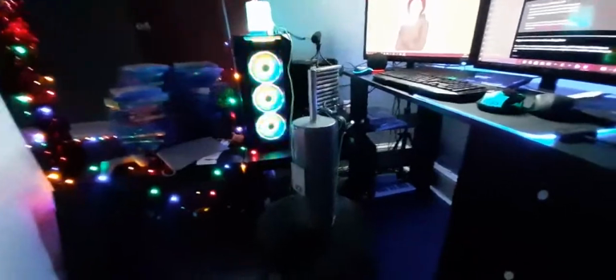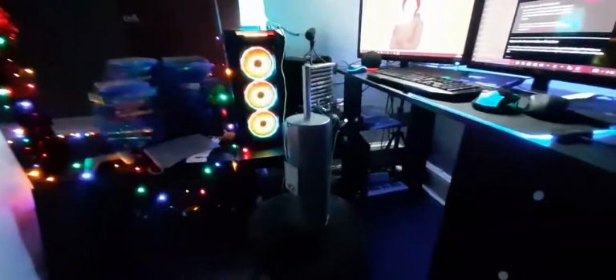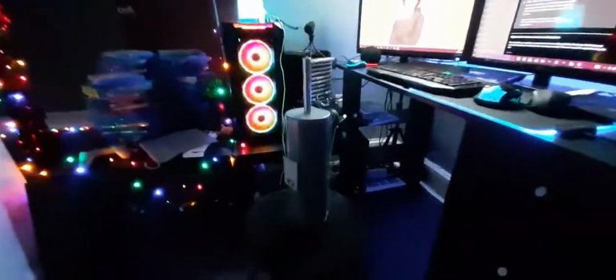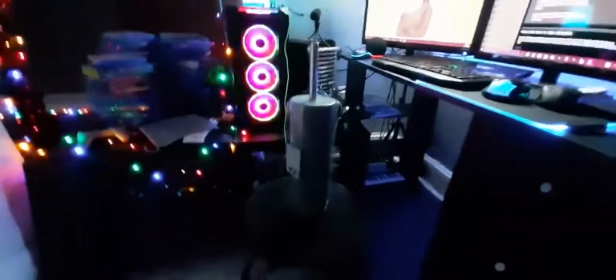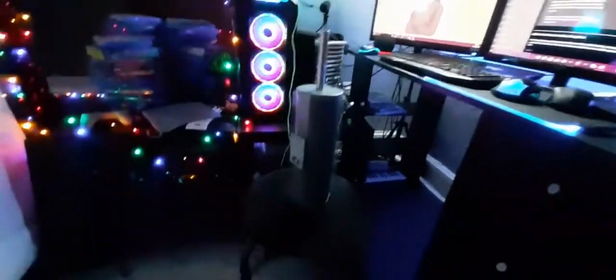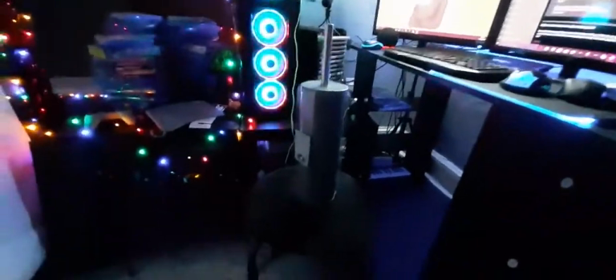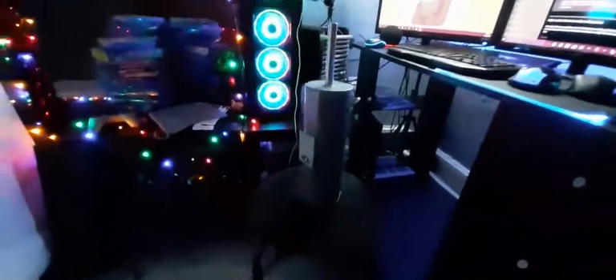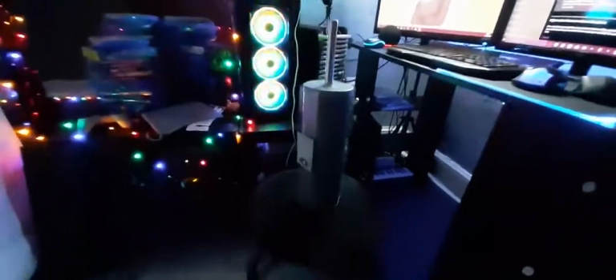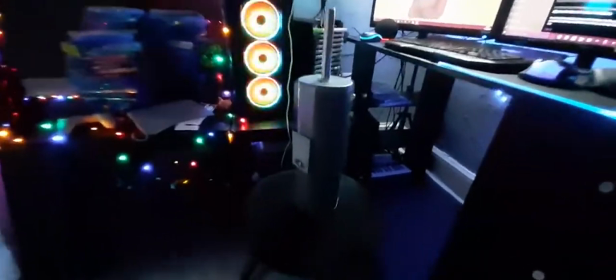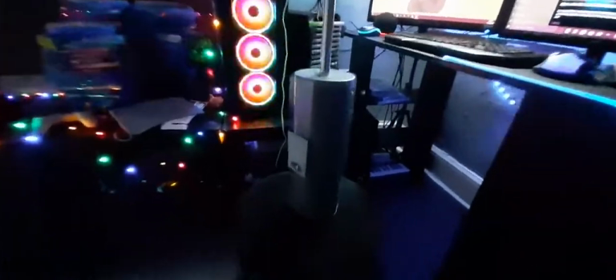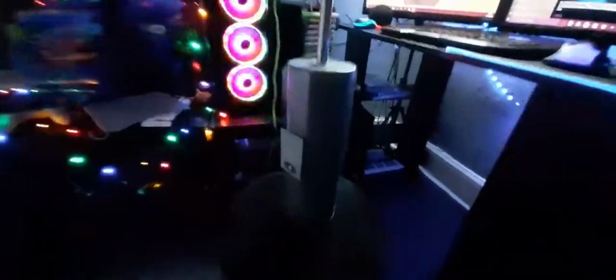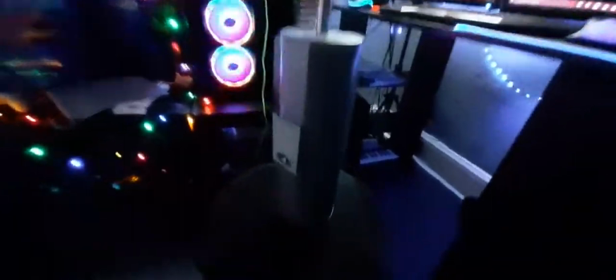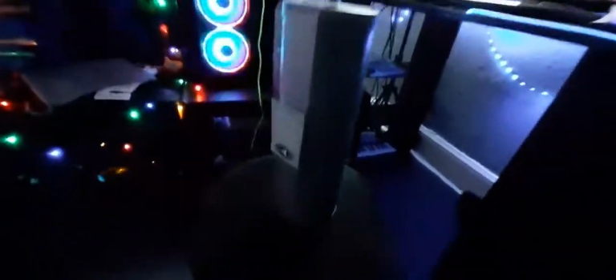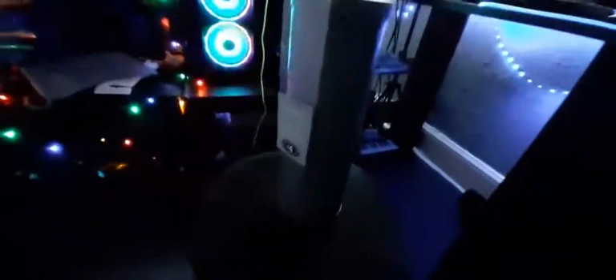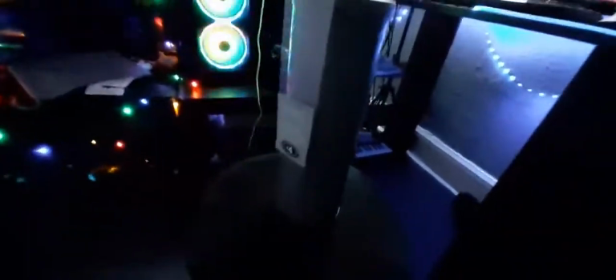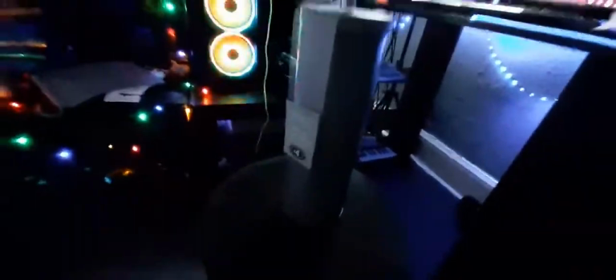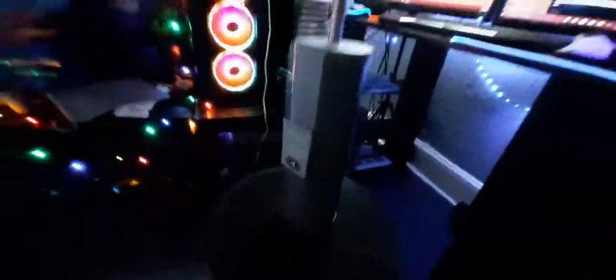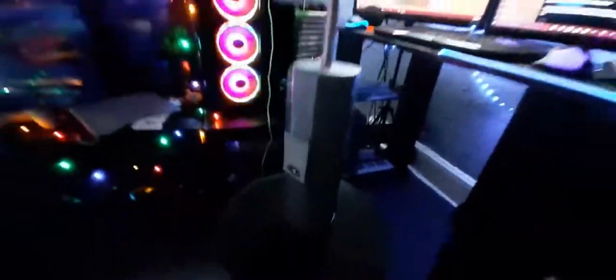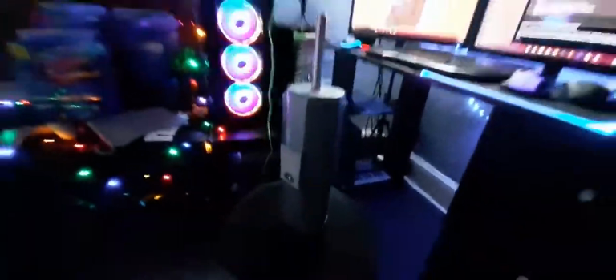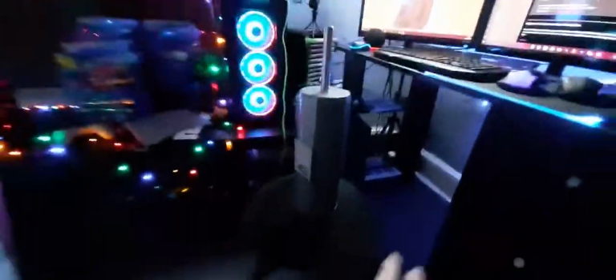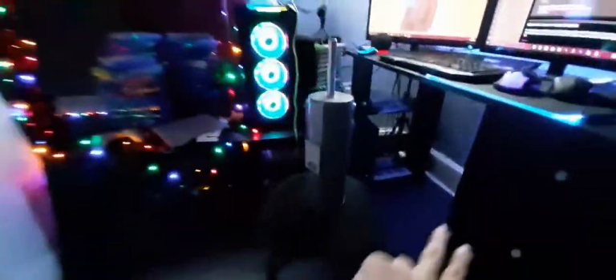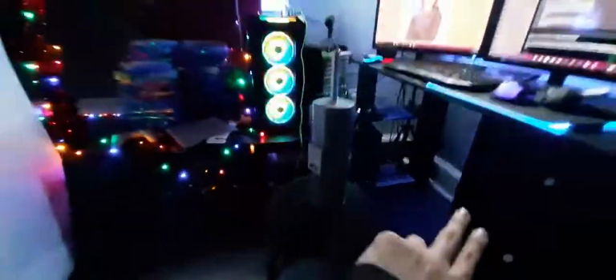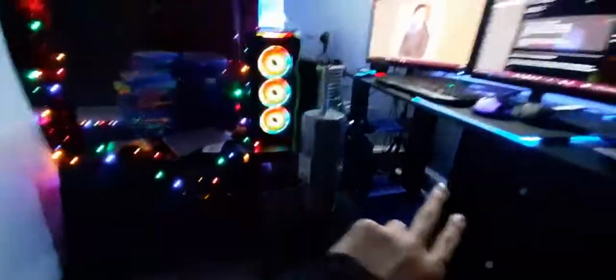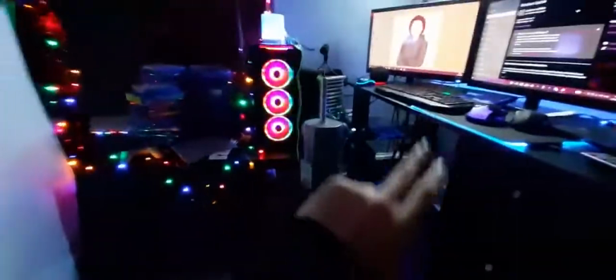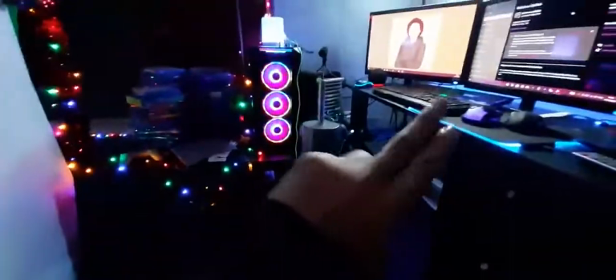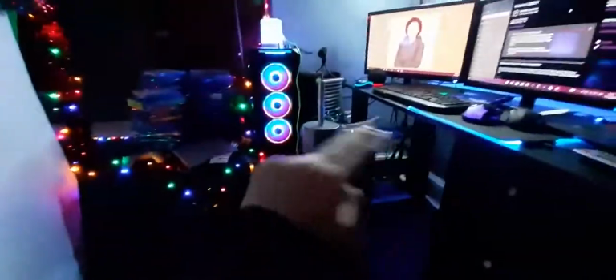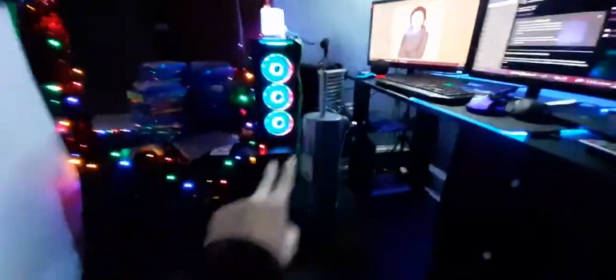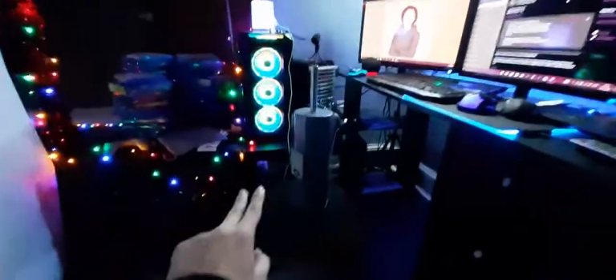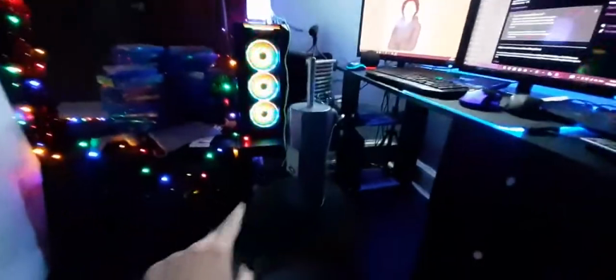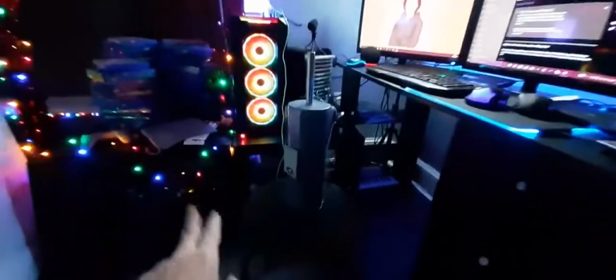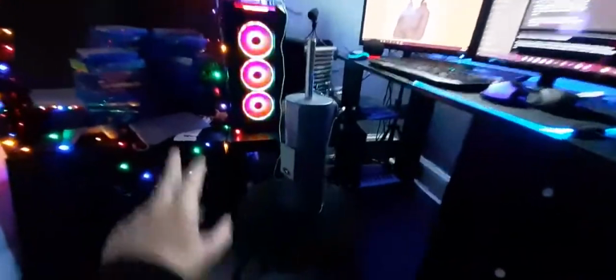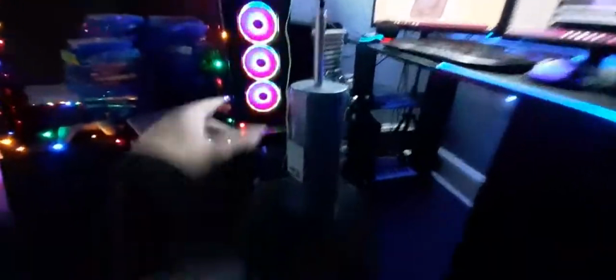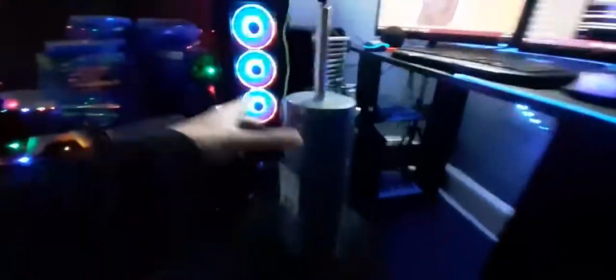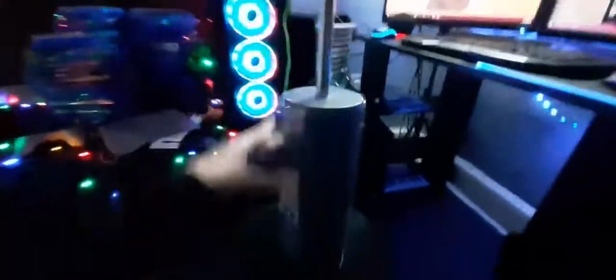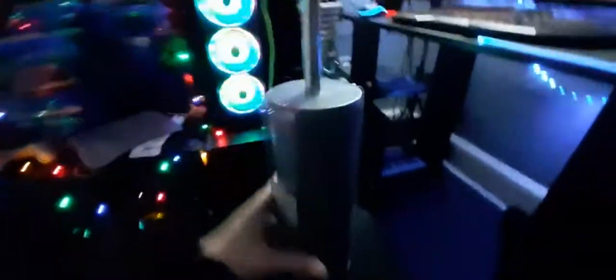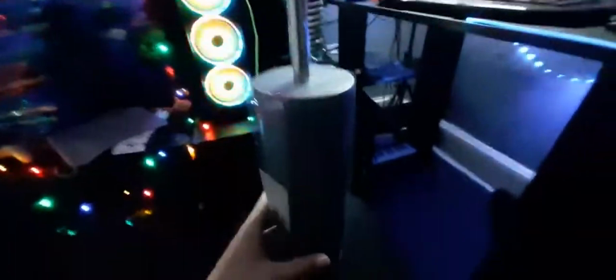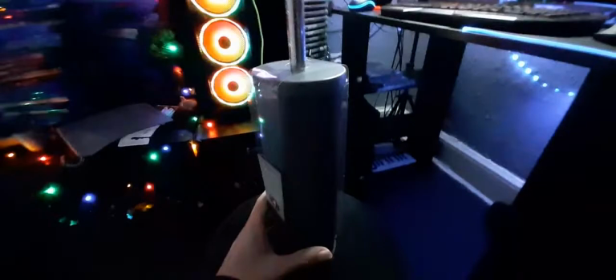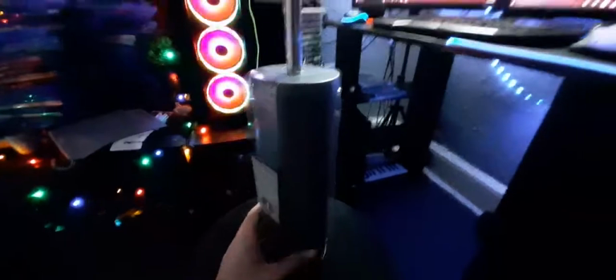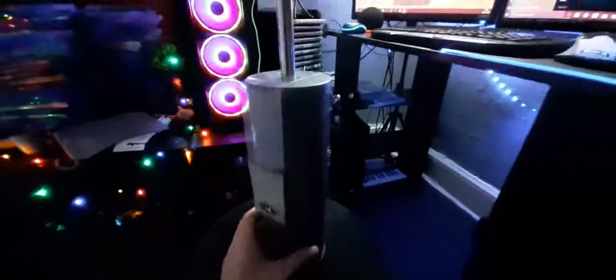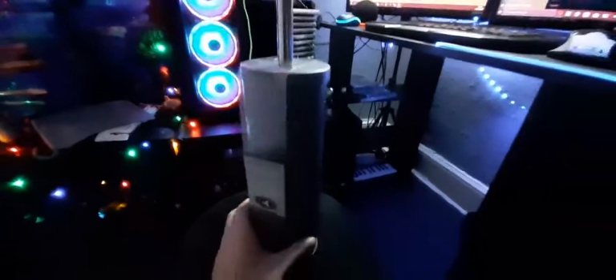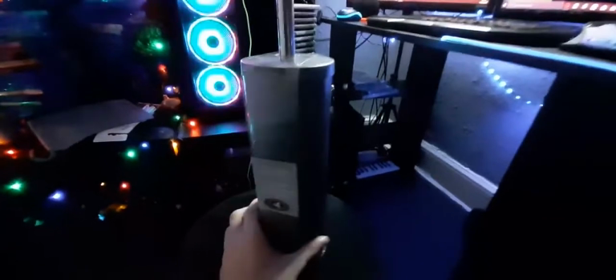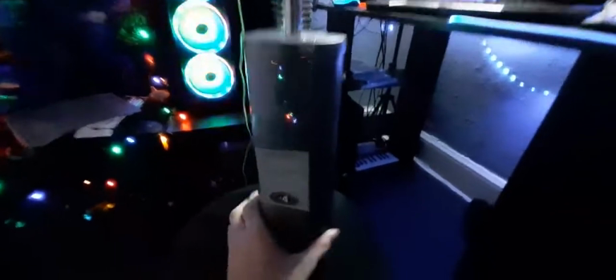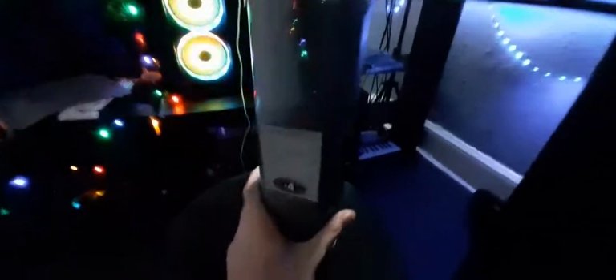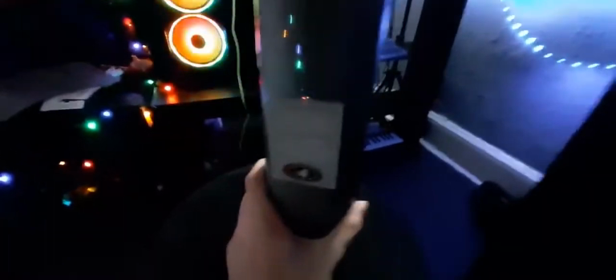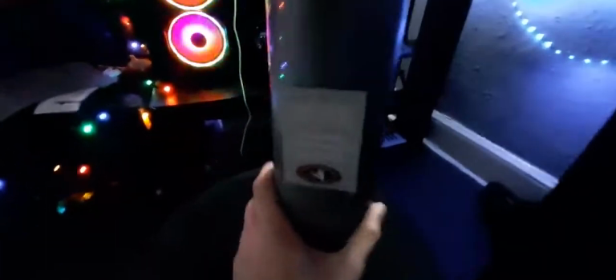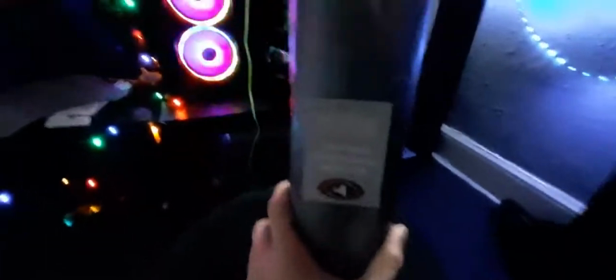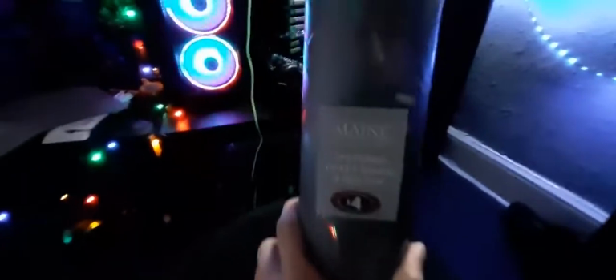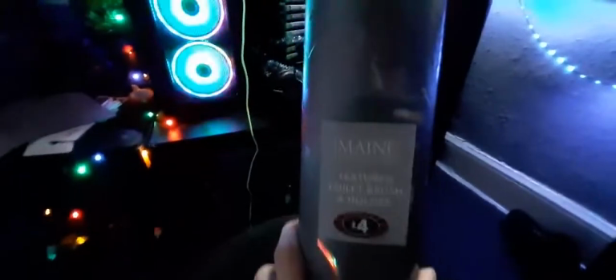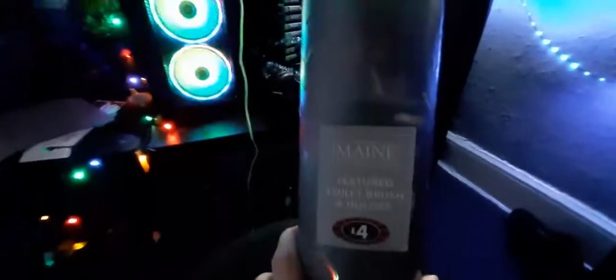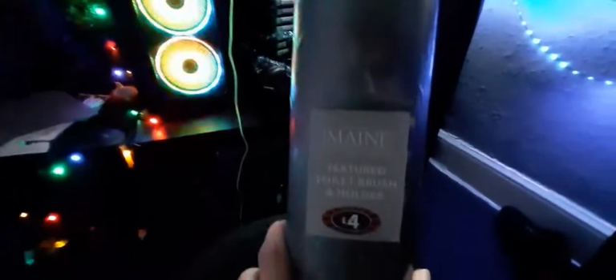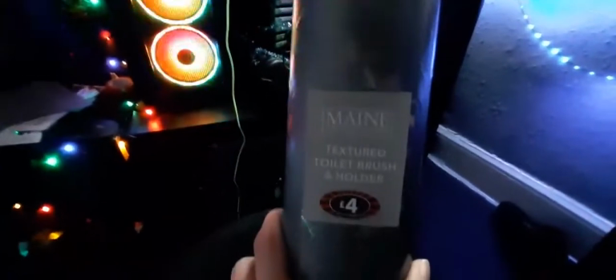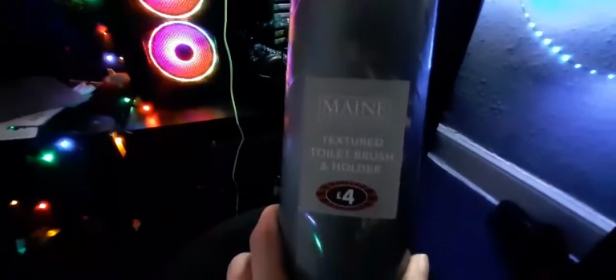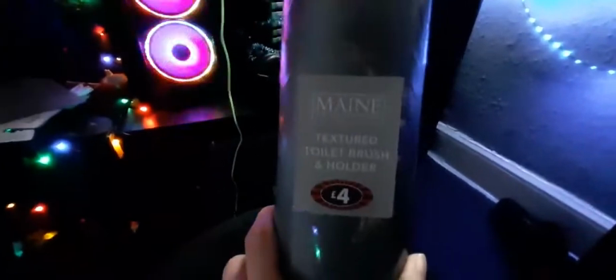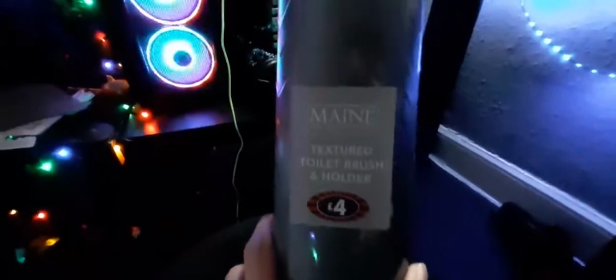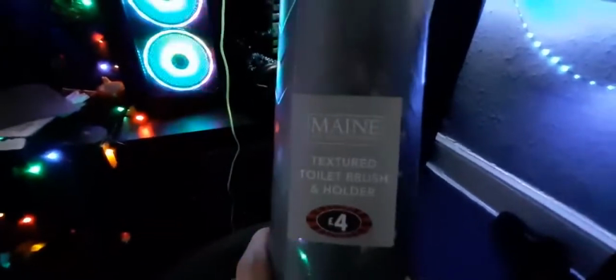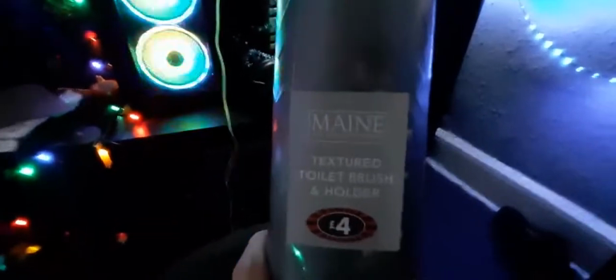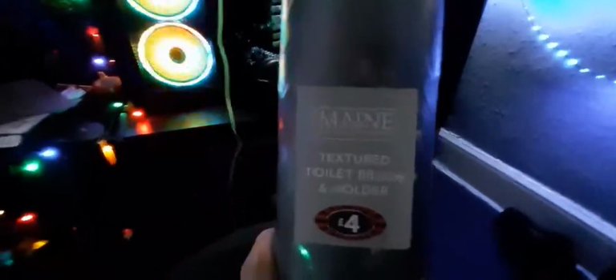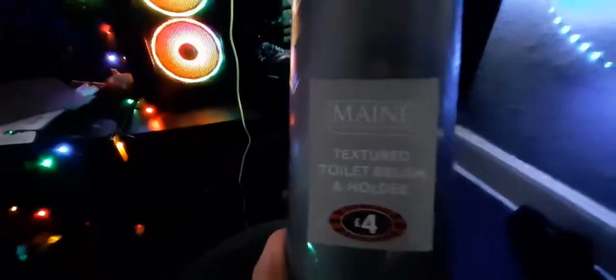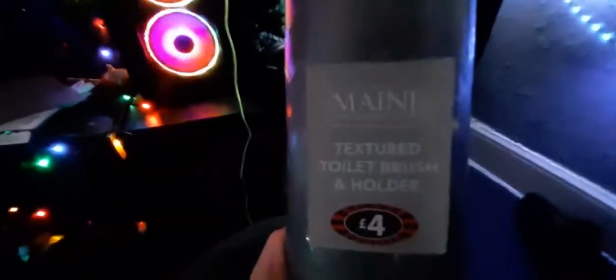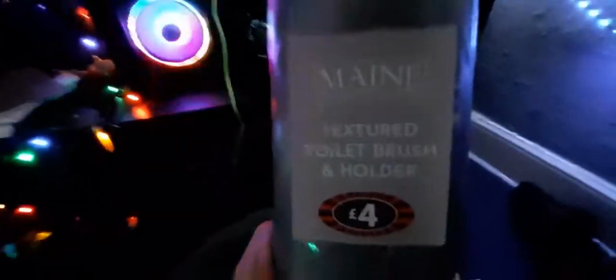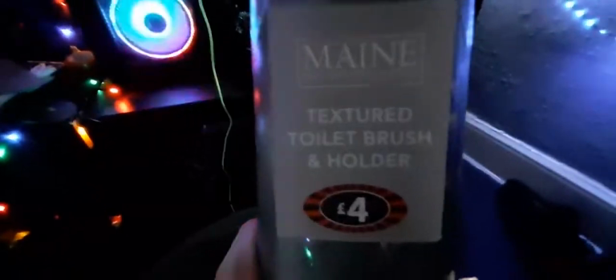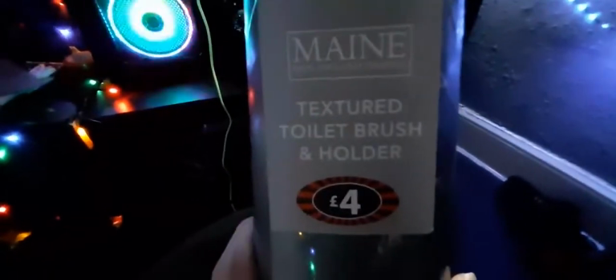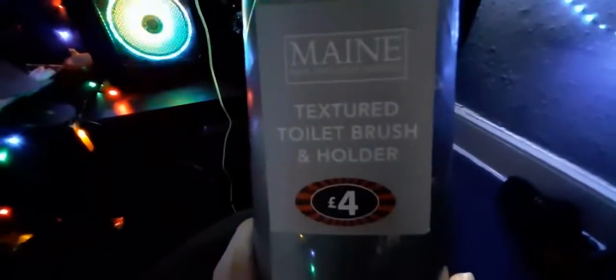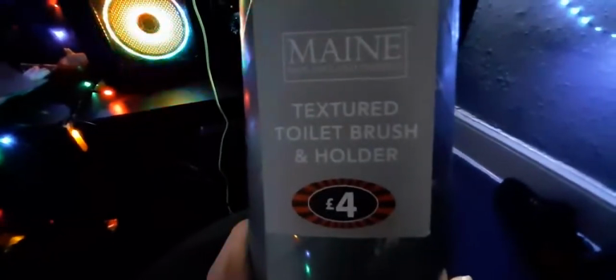Hello everyone! Welcome to the video. This is just a quick video. Today we're going to be unboxing — well, unpacking, whatever you want to call it.